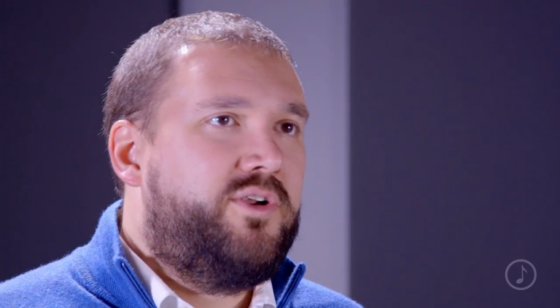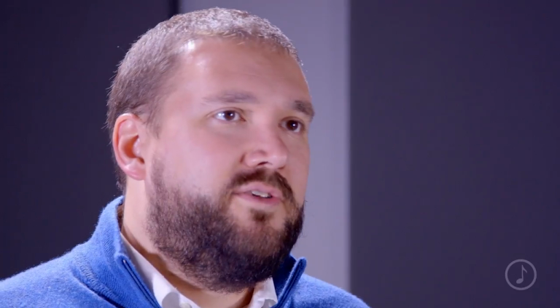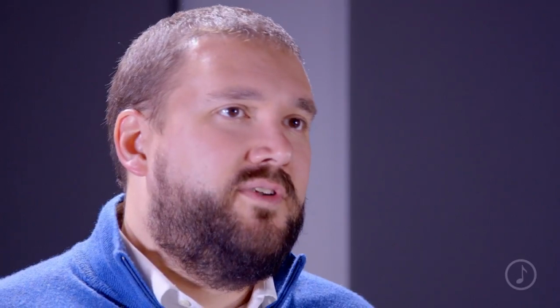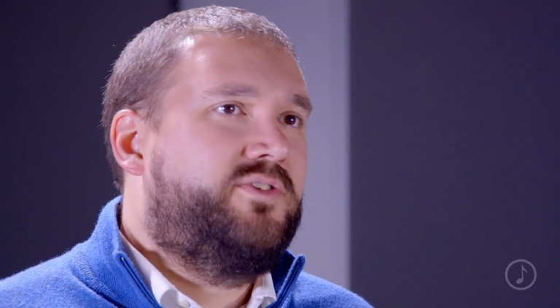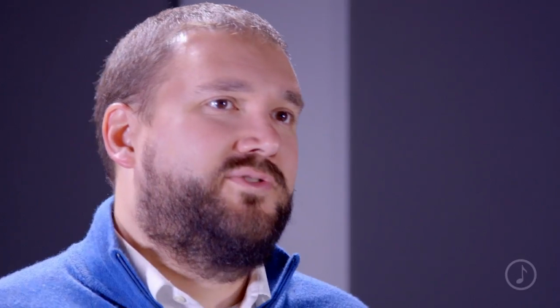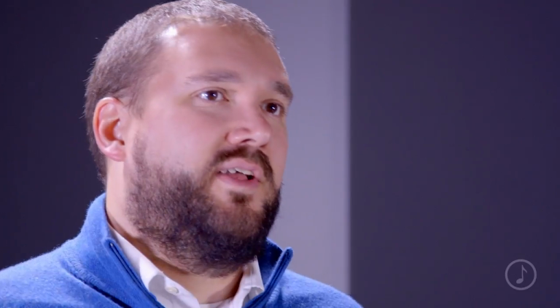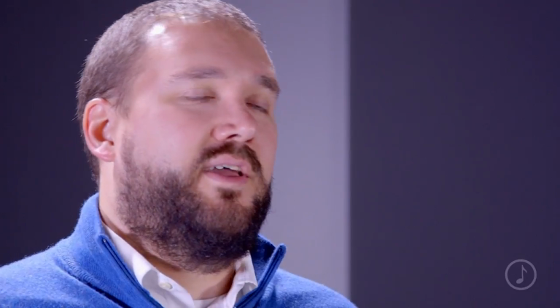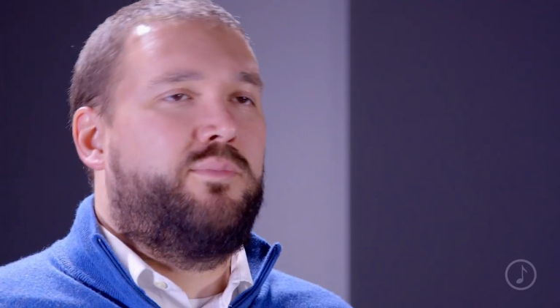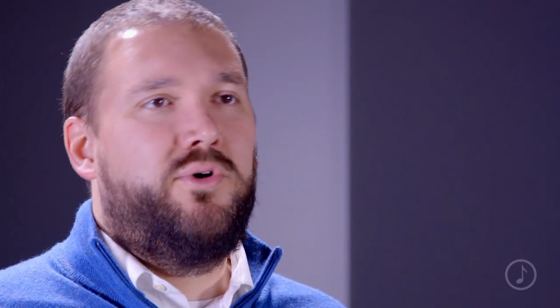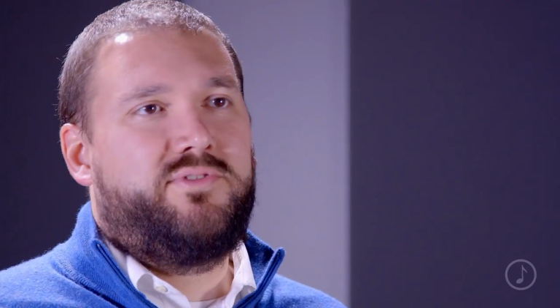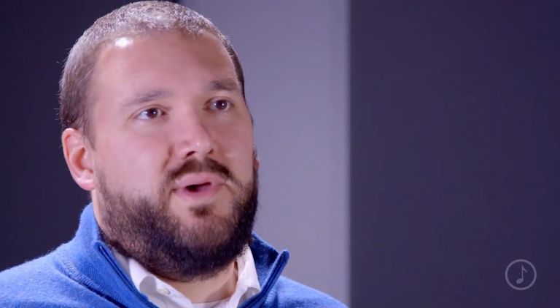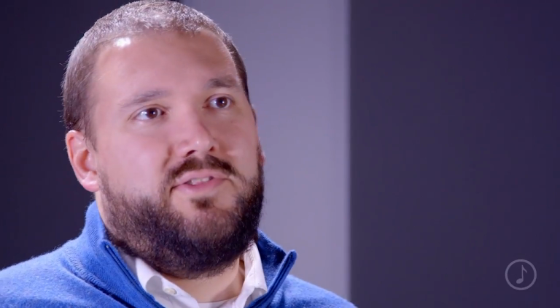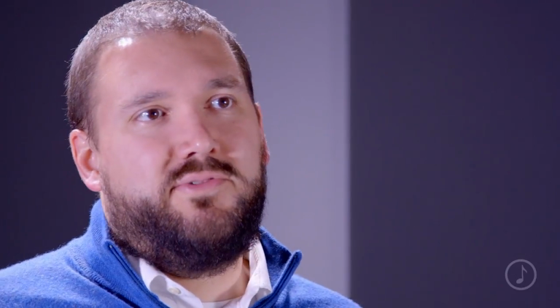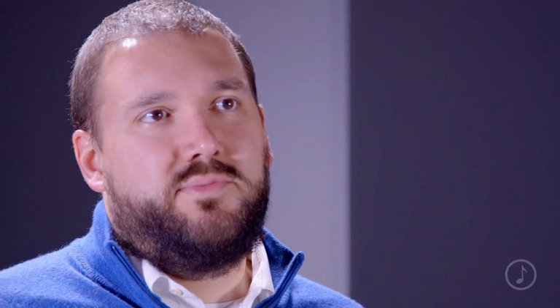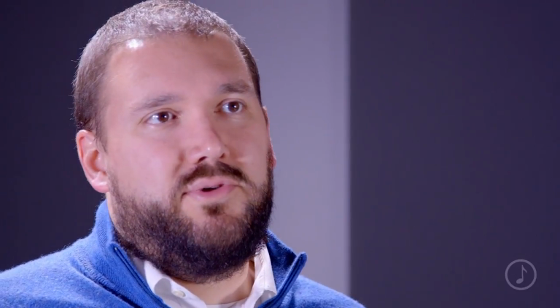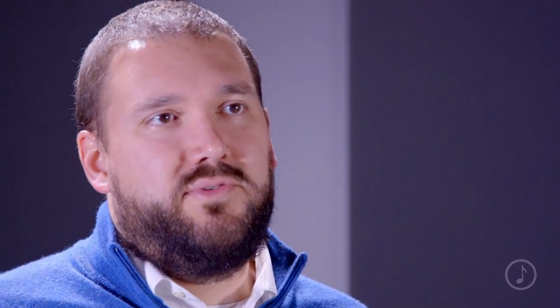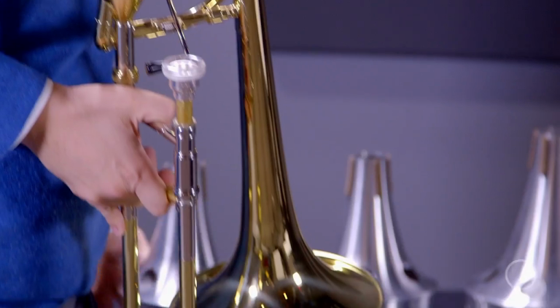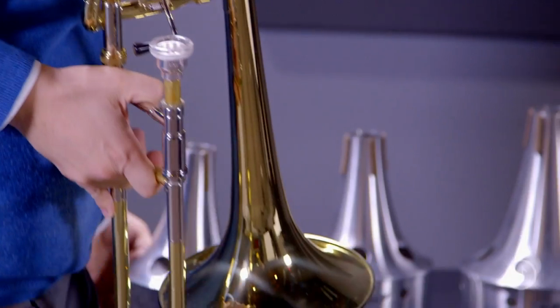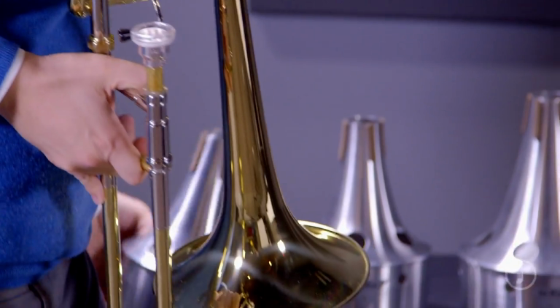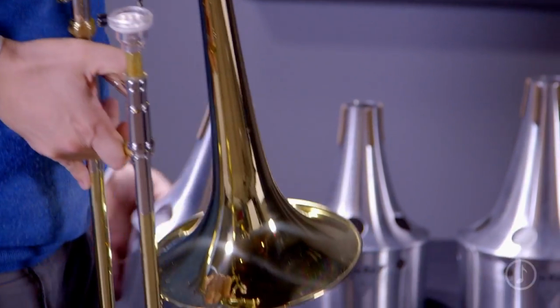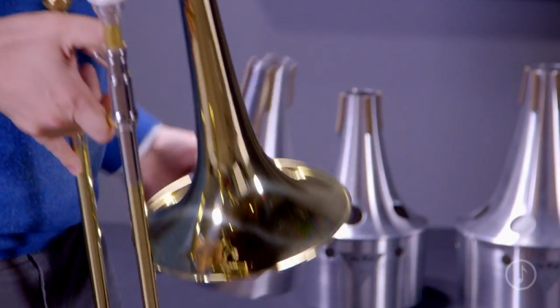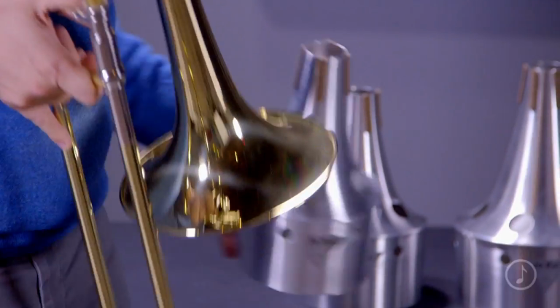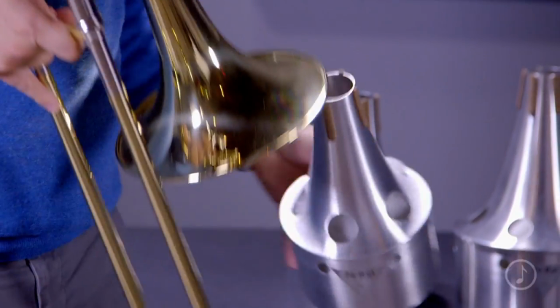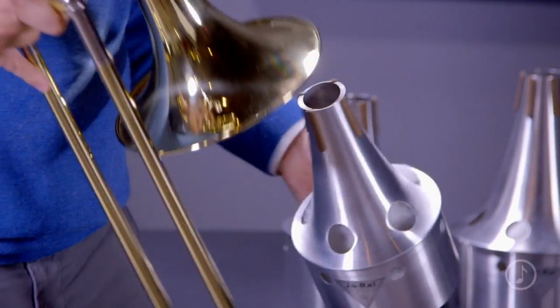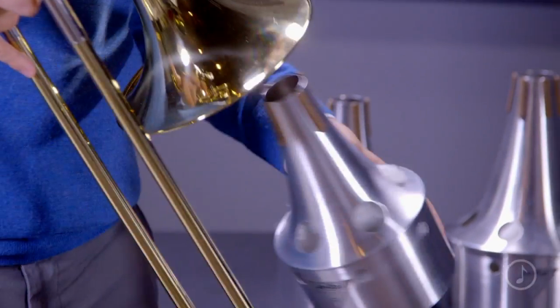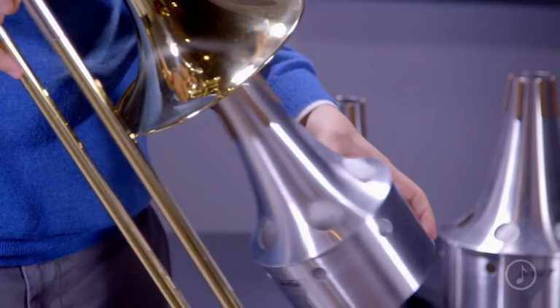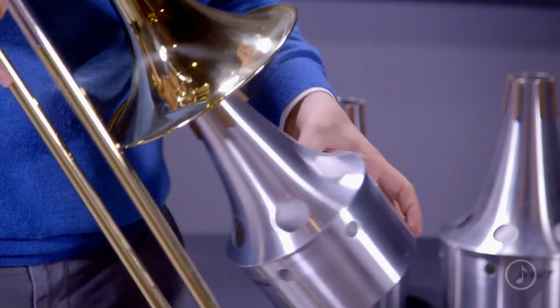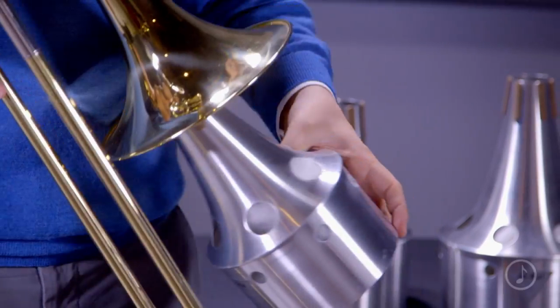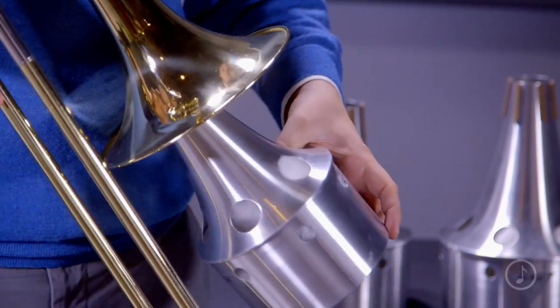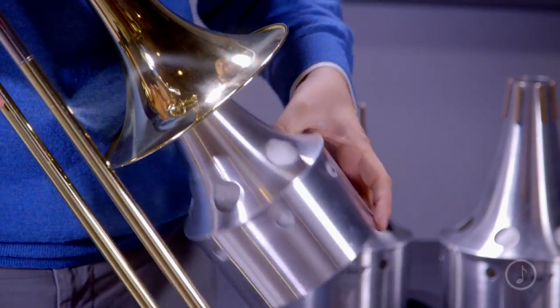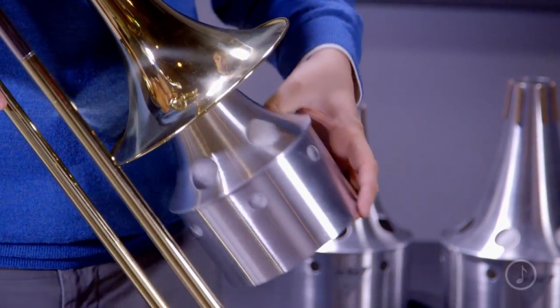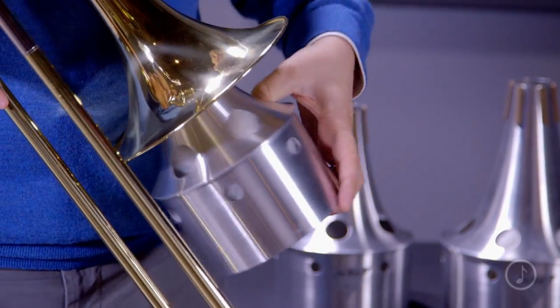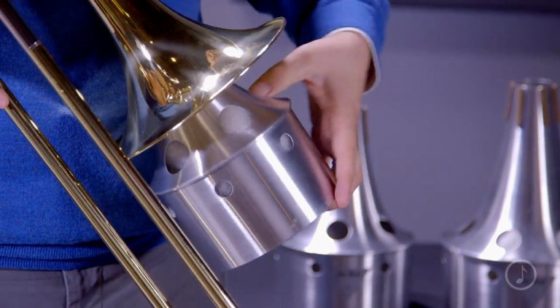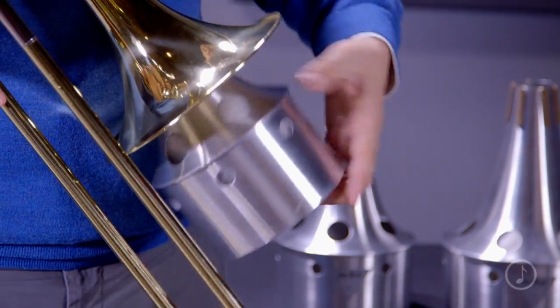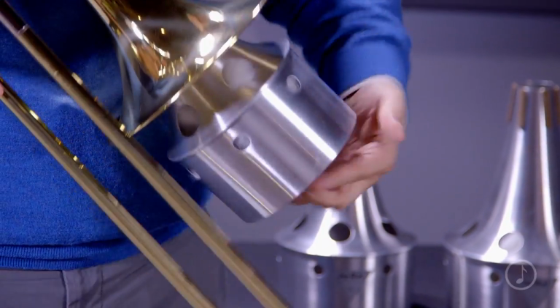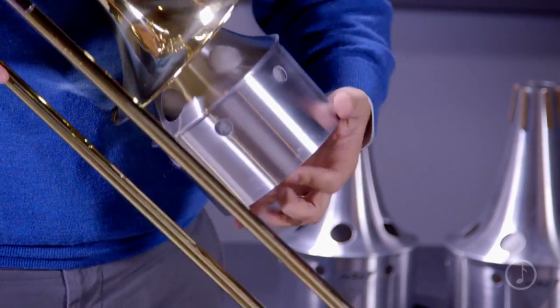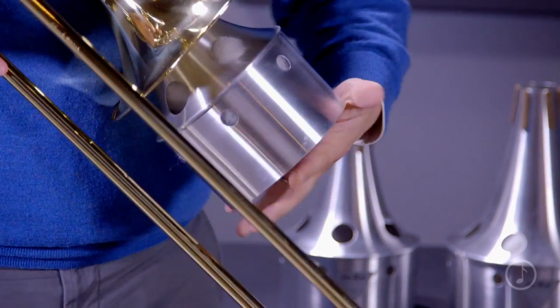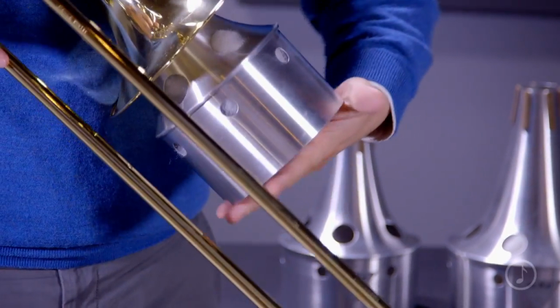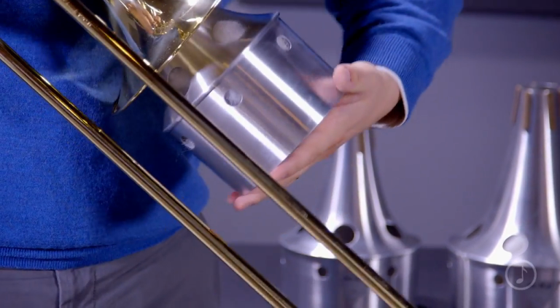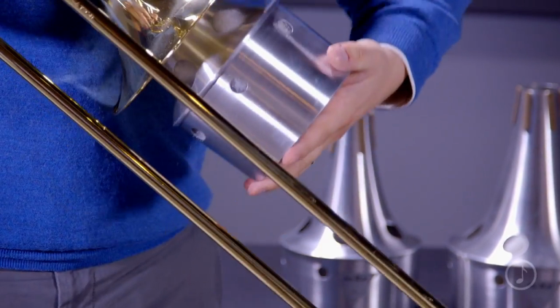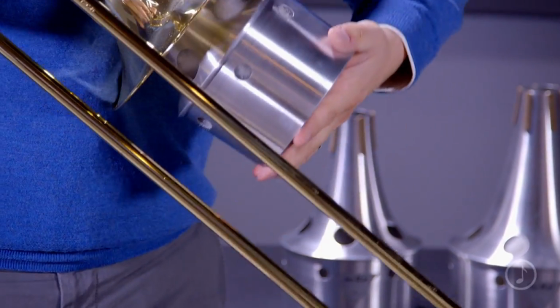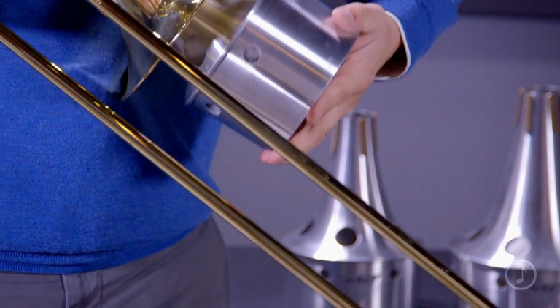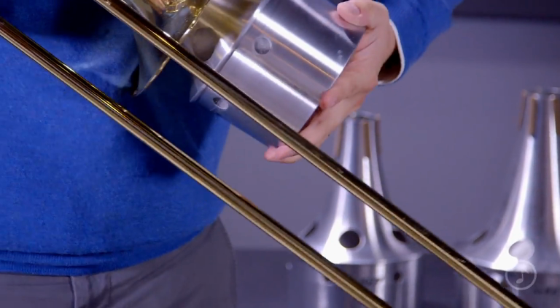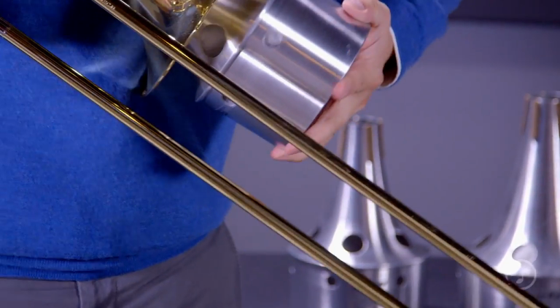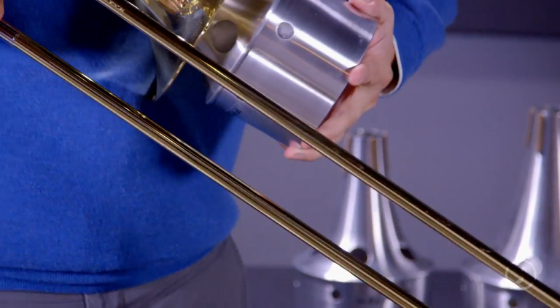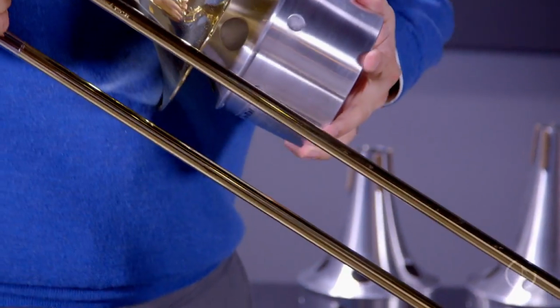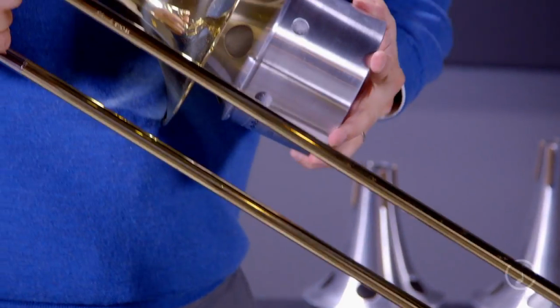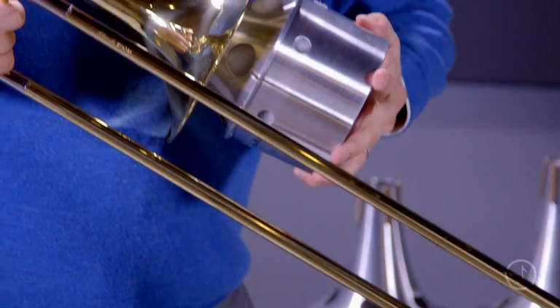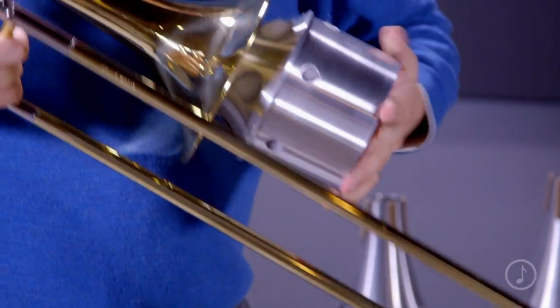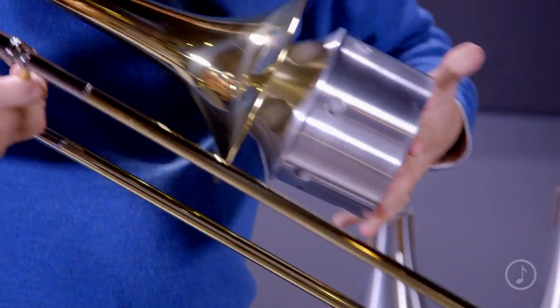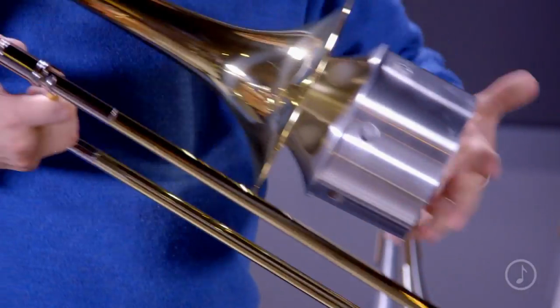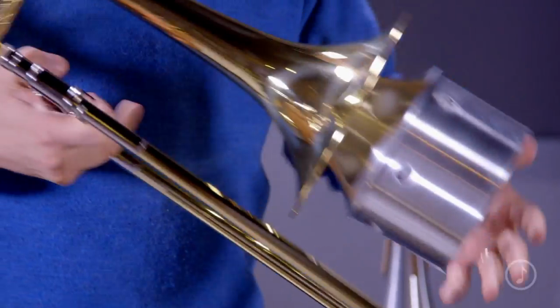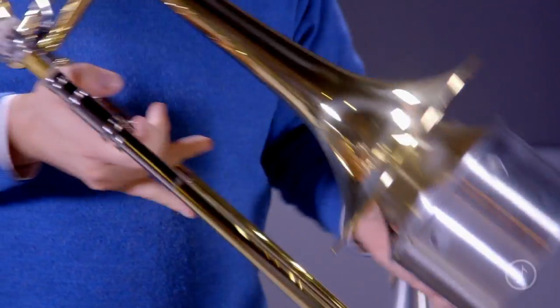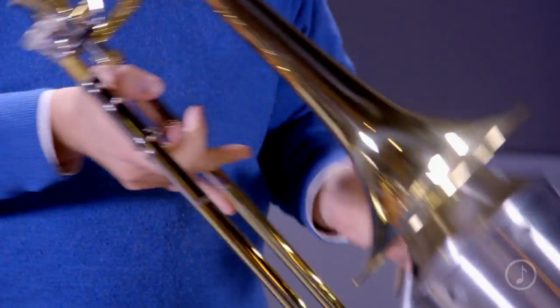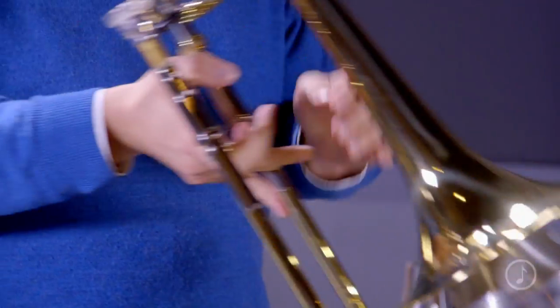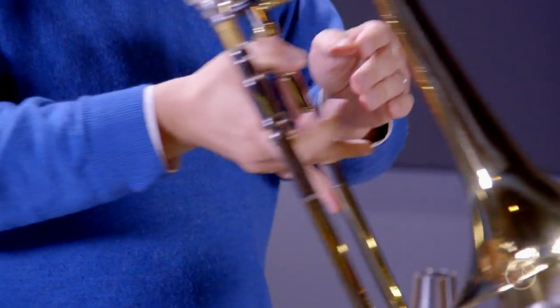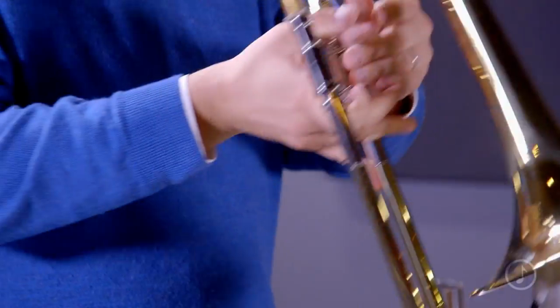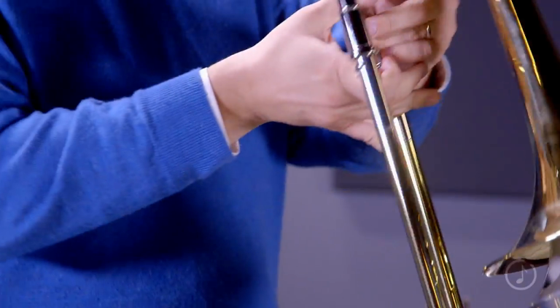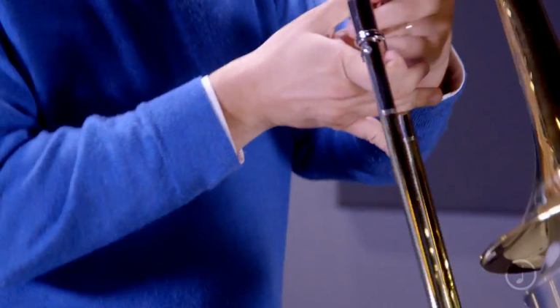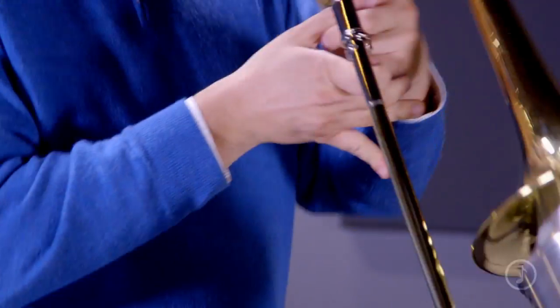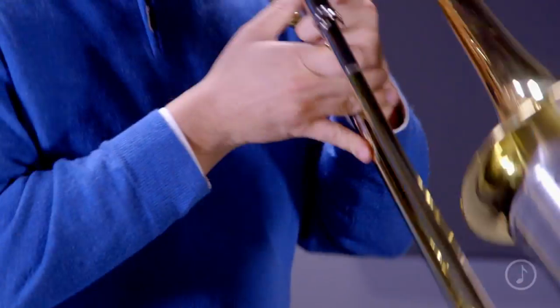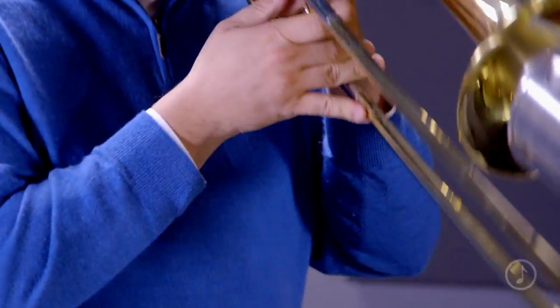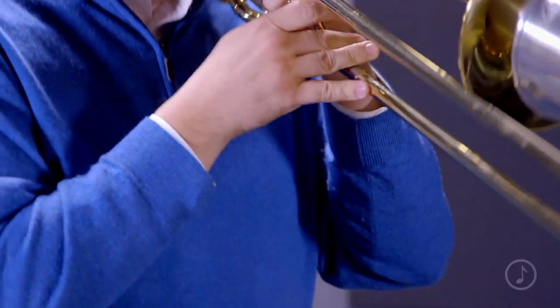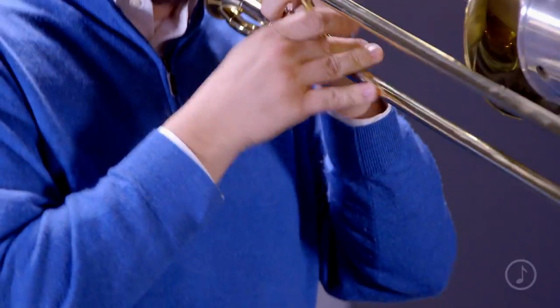One of the features I like most about this mute is that it inserts into the bell rather than the traditional clip-on style bucket mute that can scratch your horn.